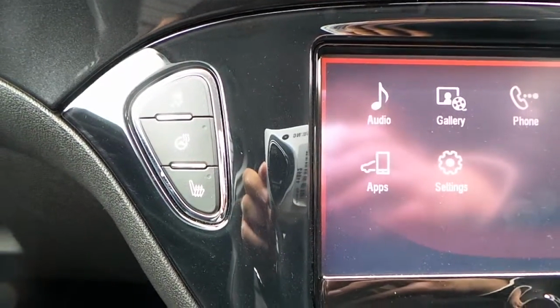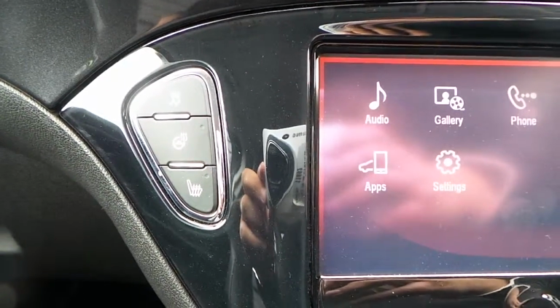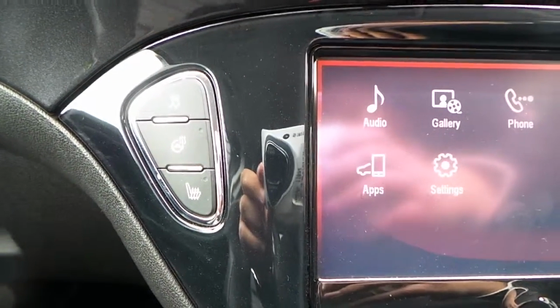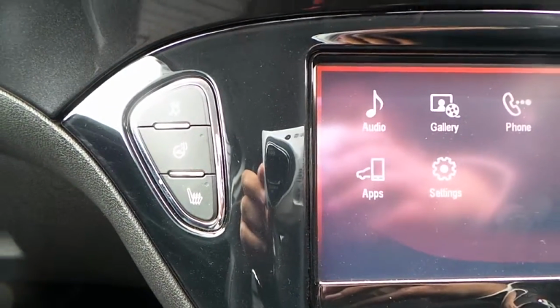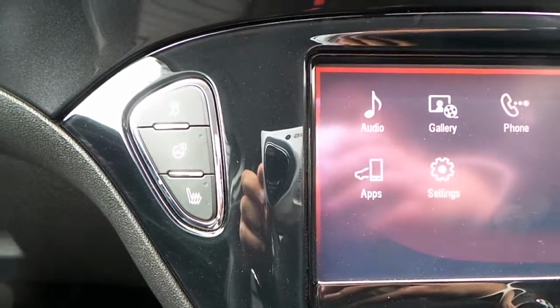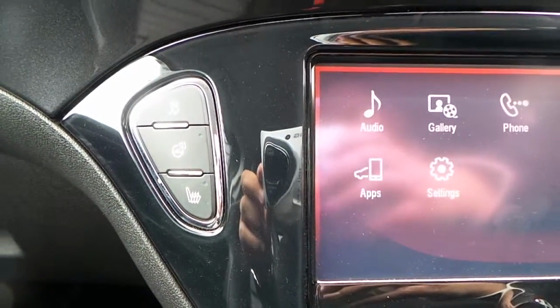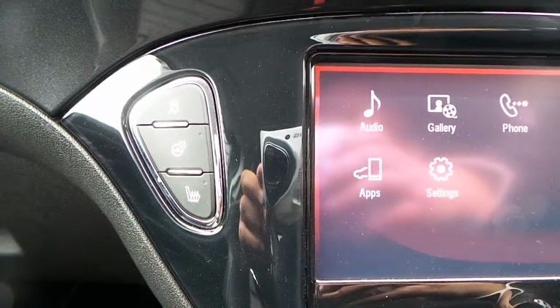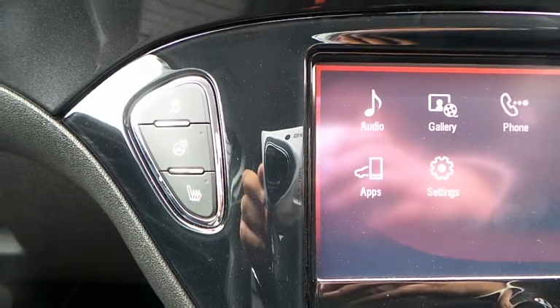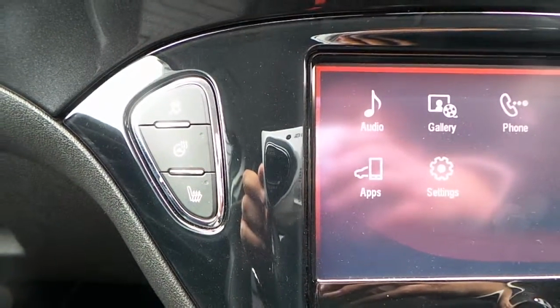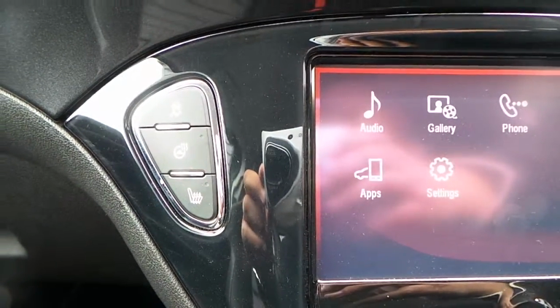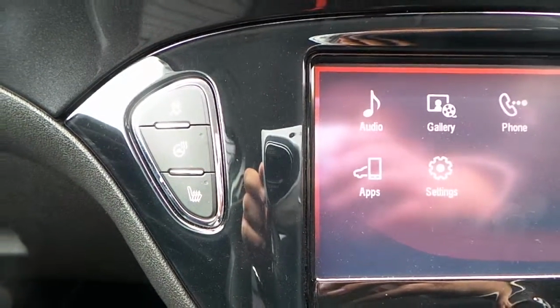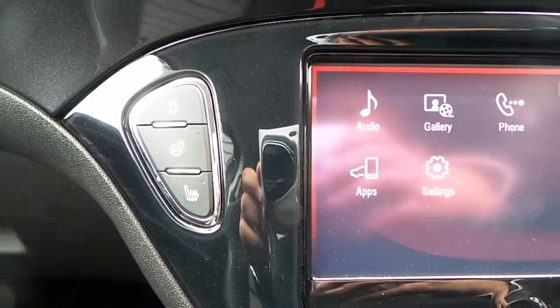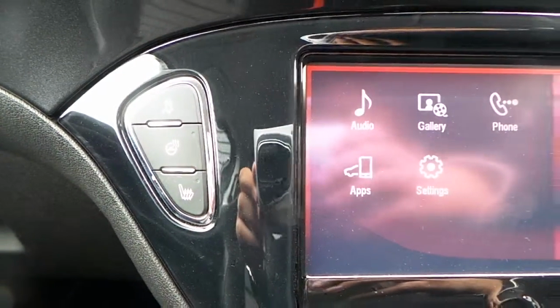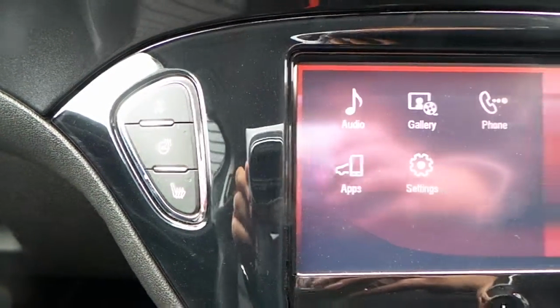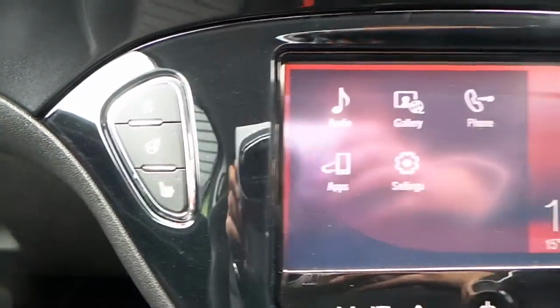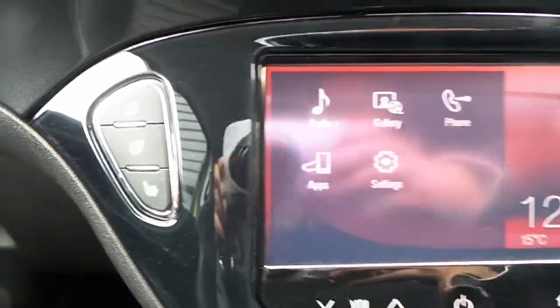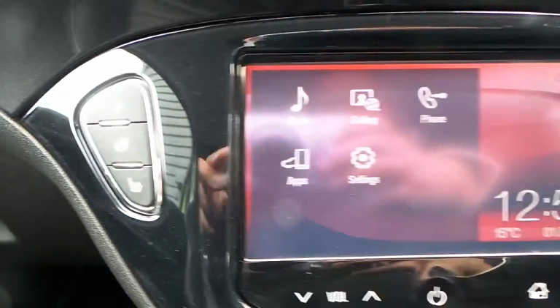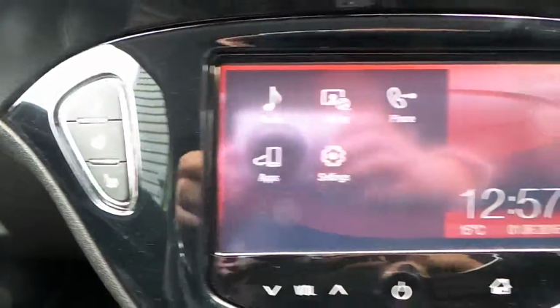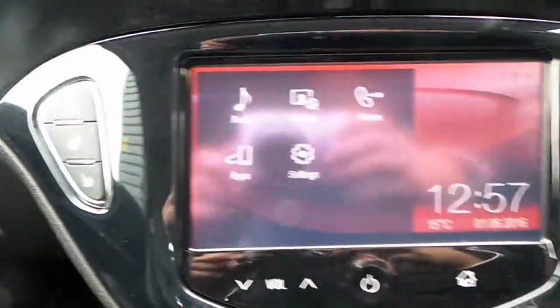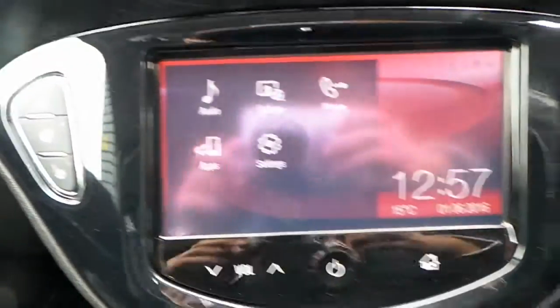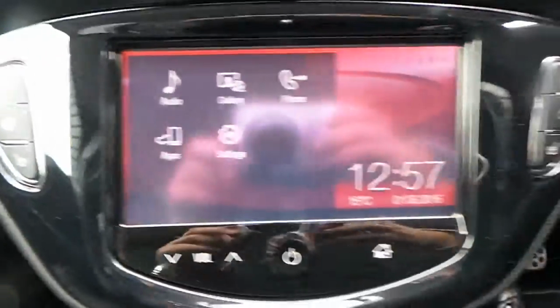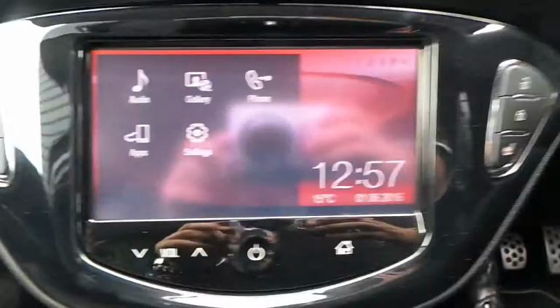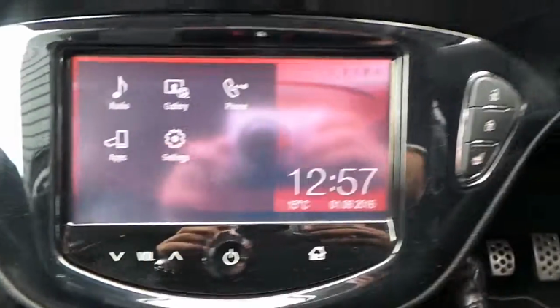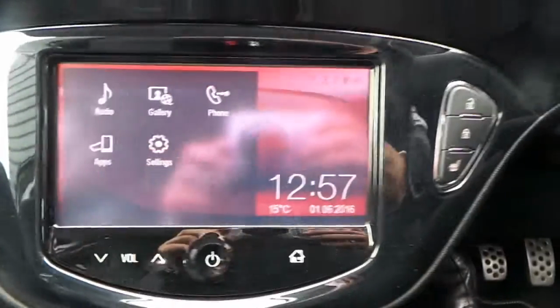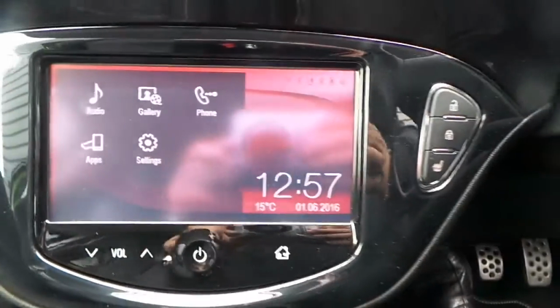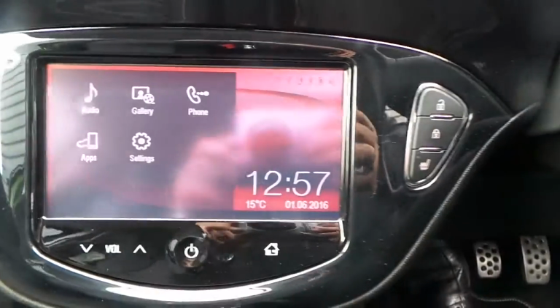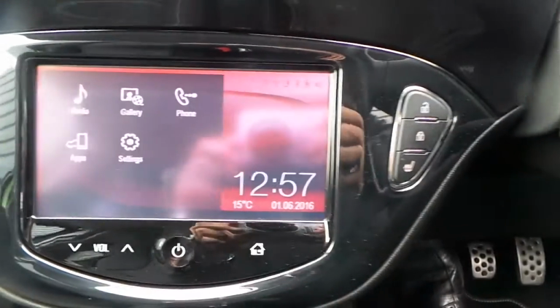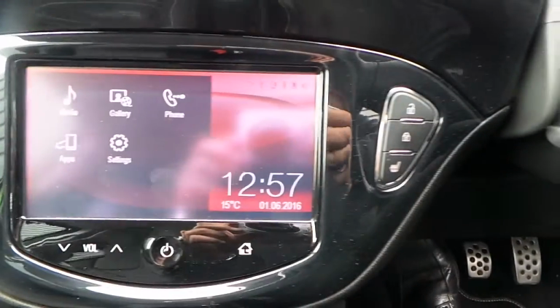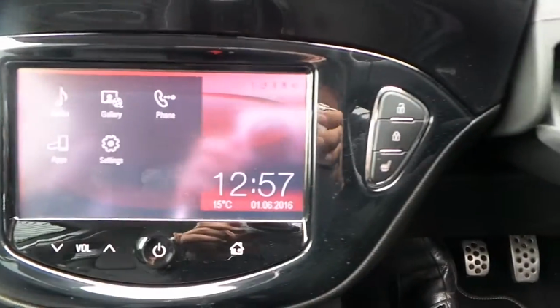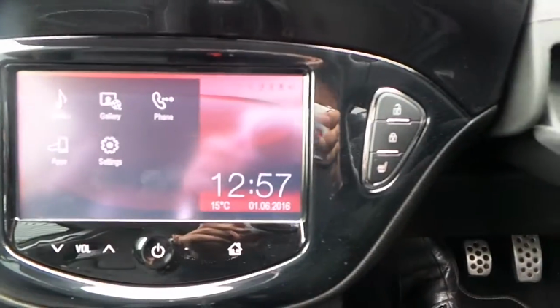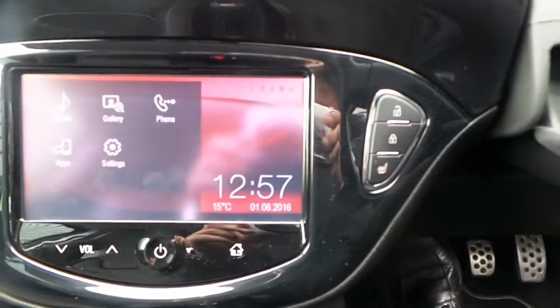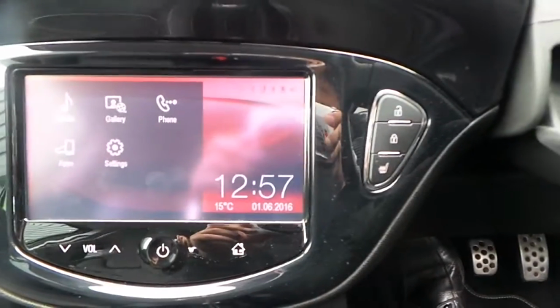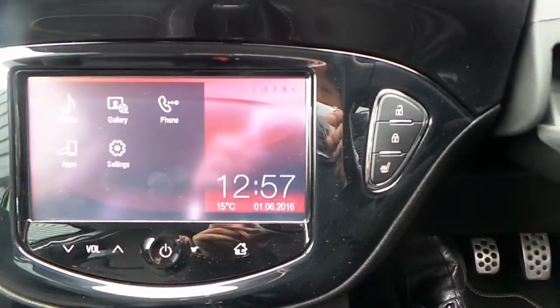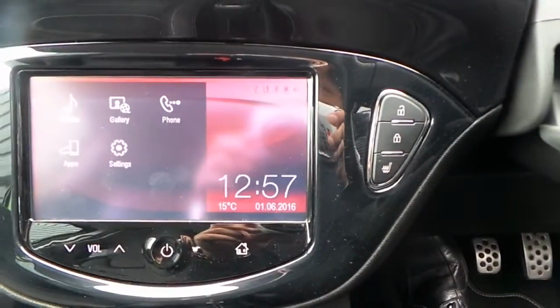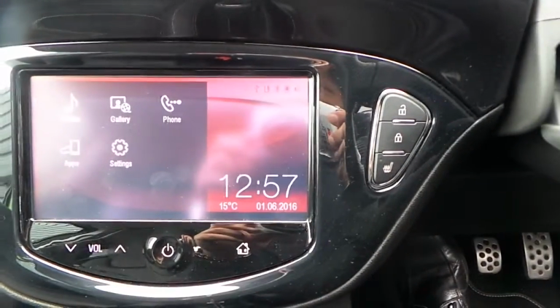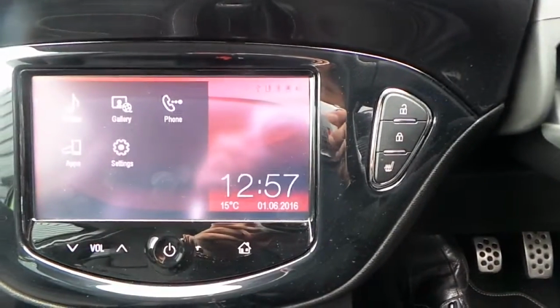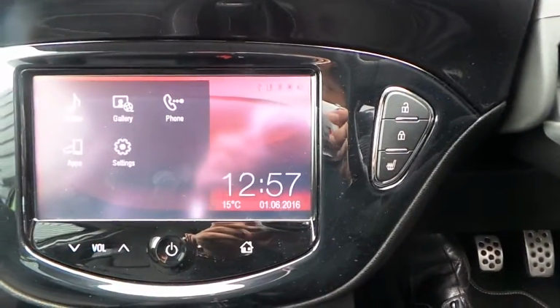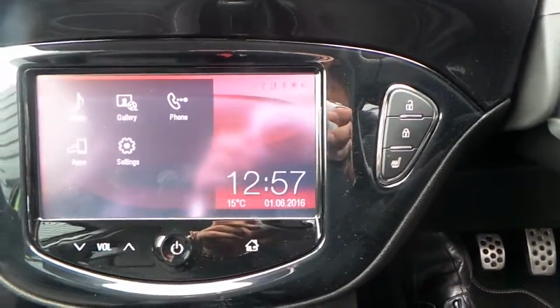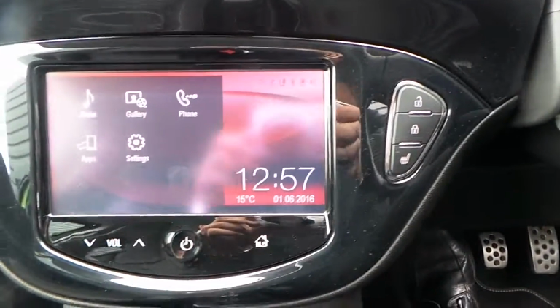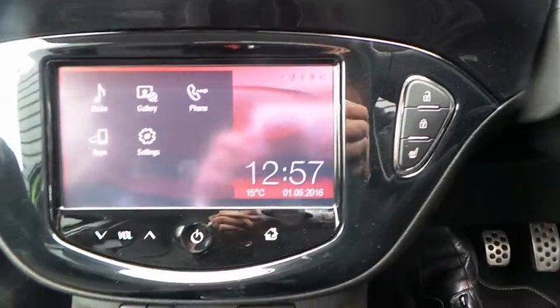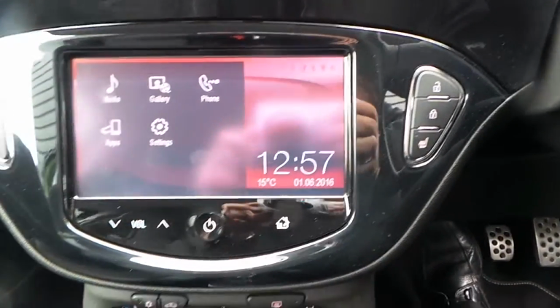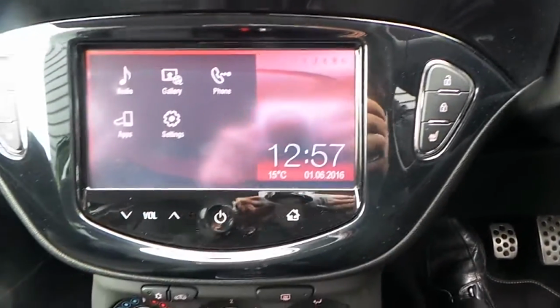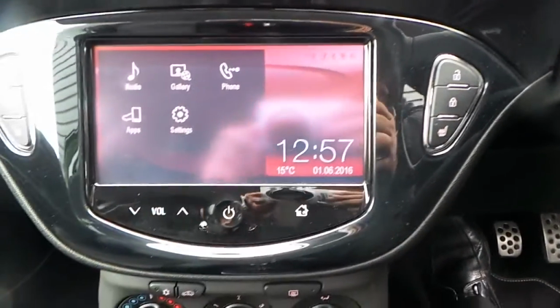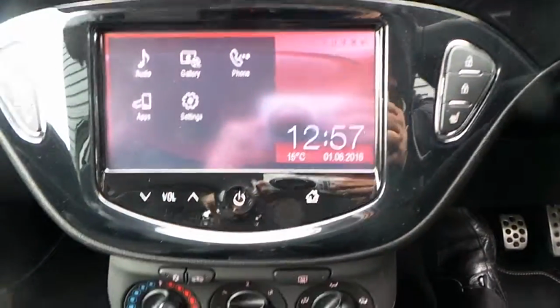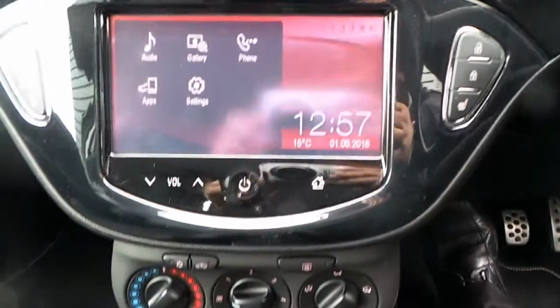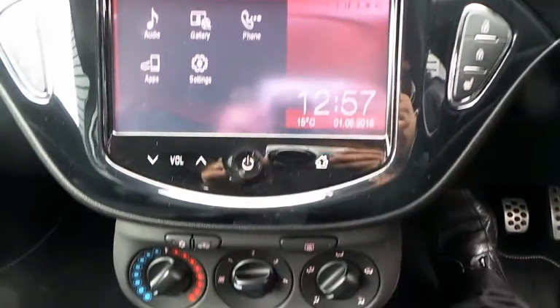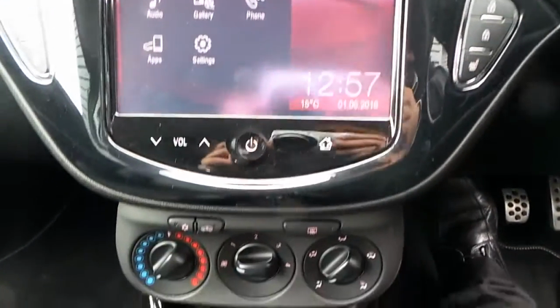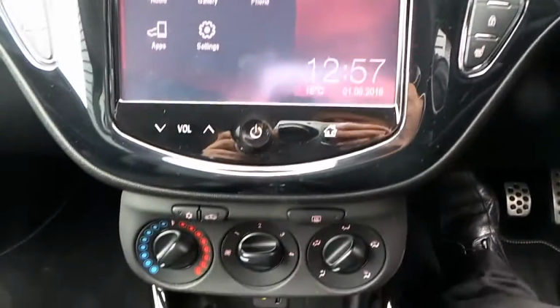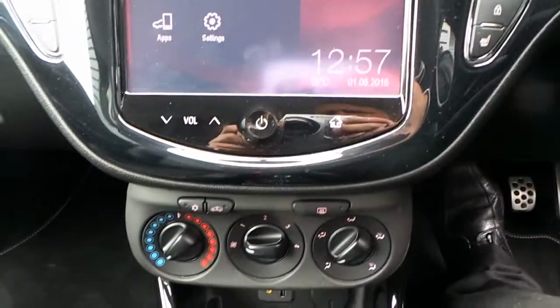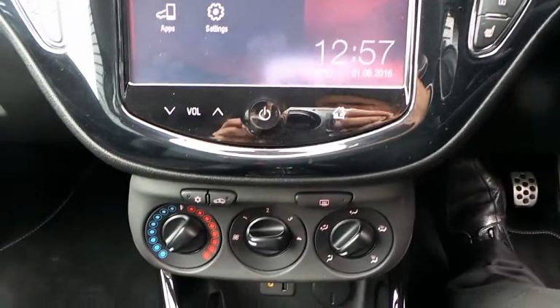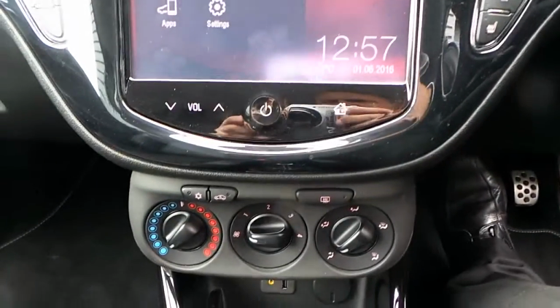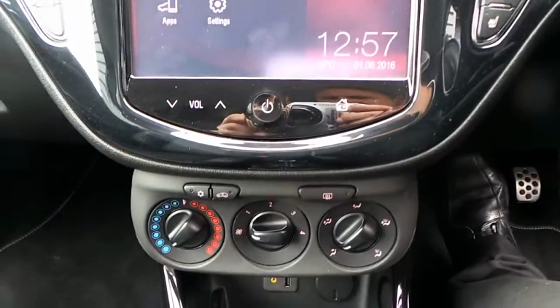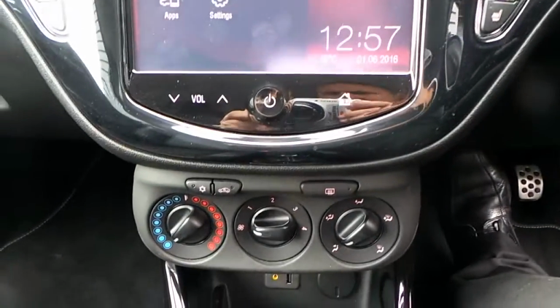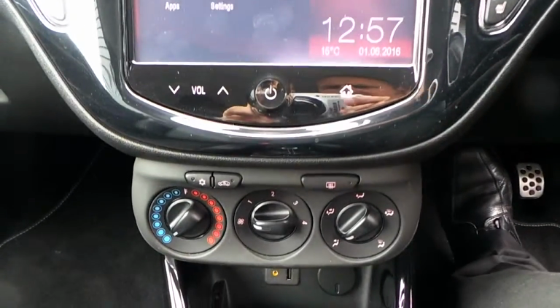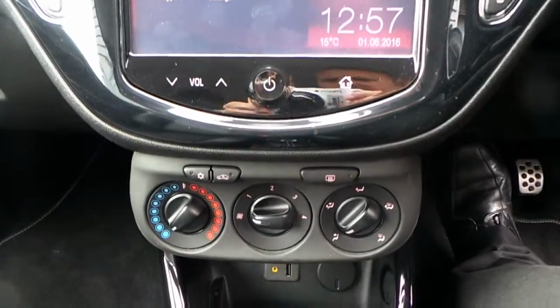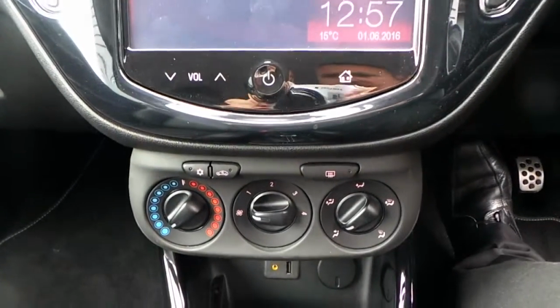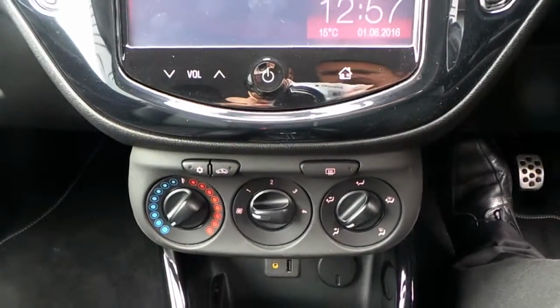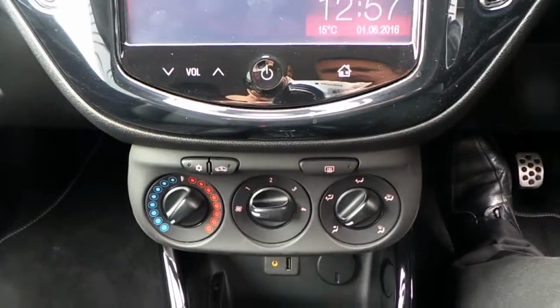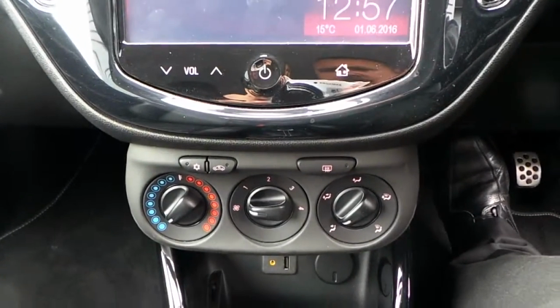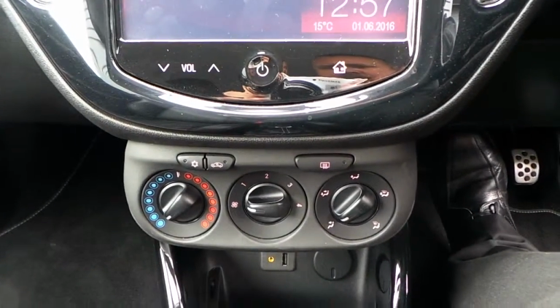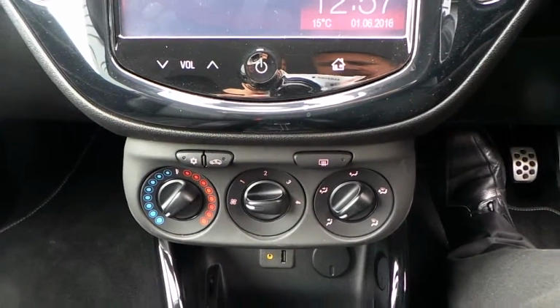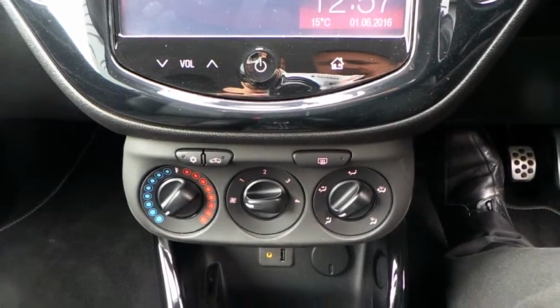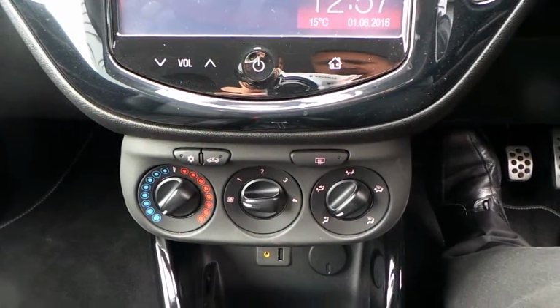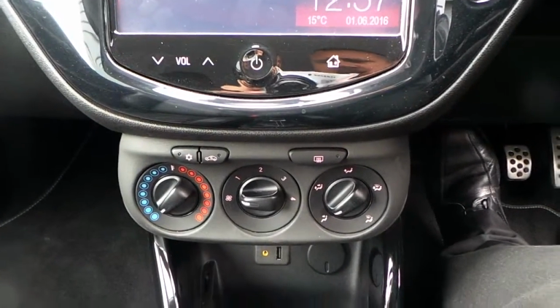Heated steering wheel as well as heated front seats, and air conditioning.